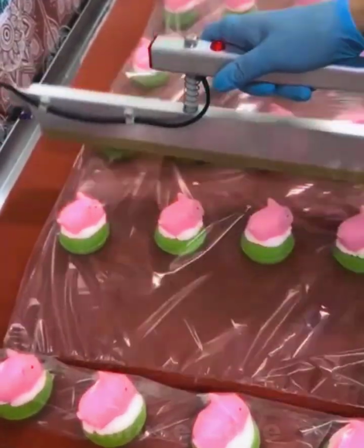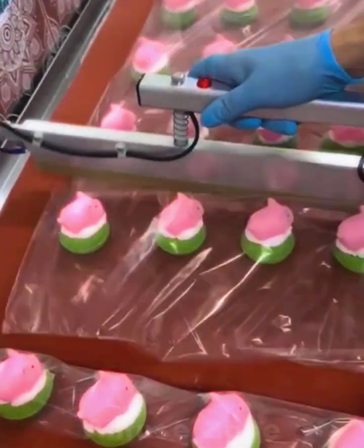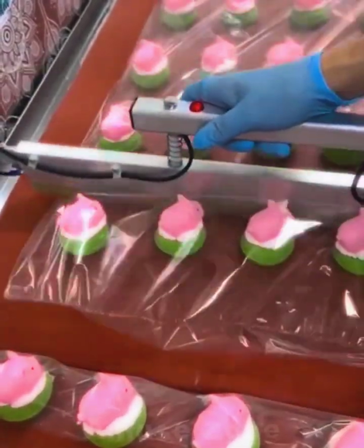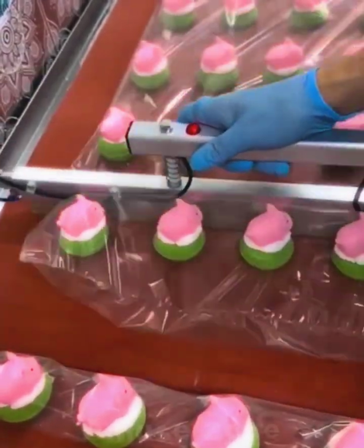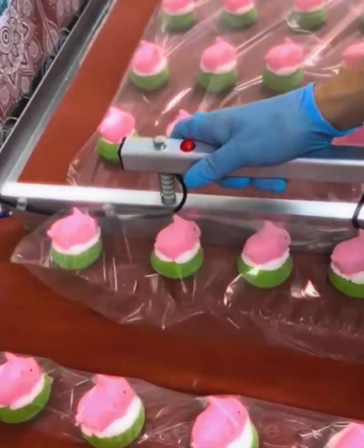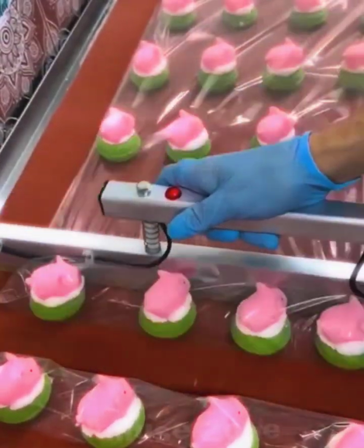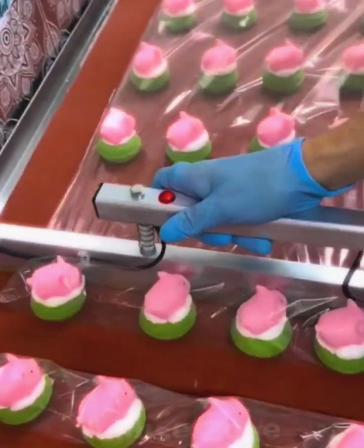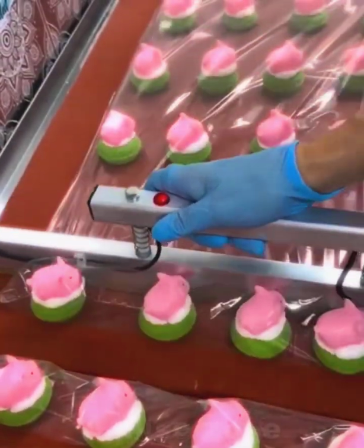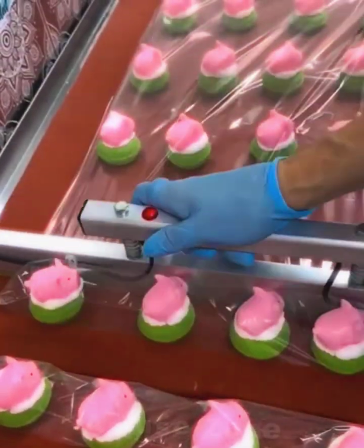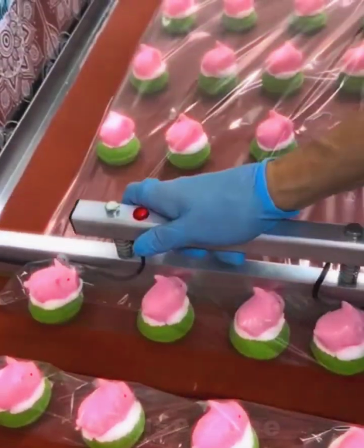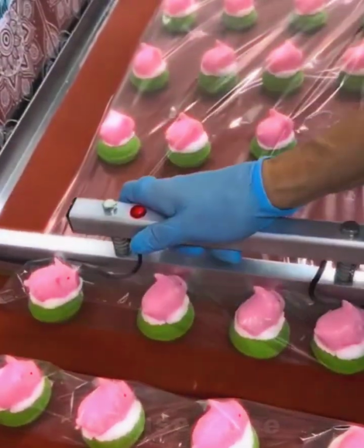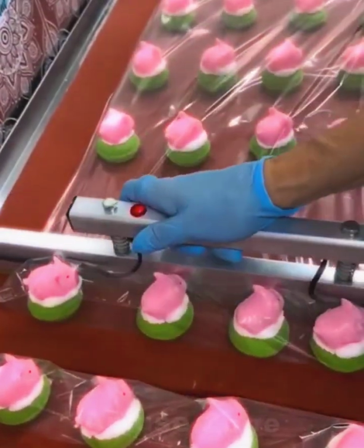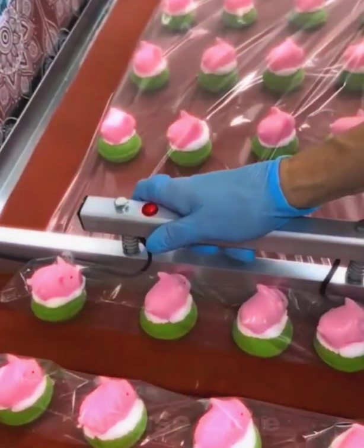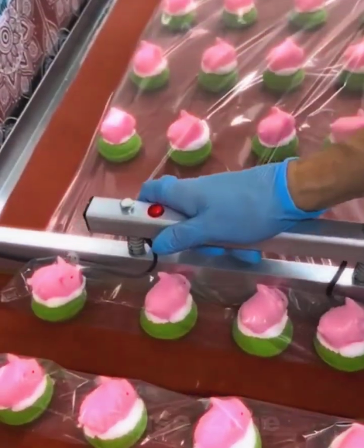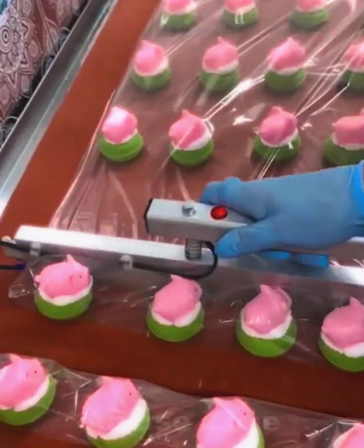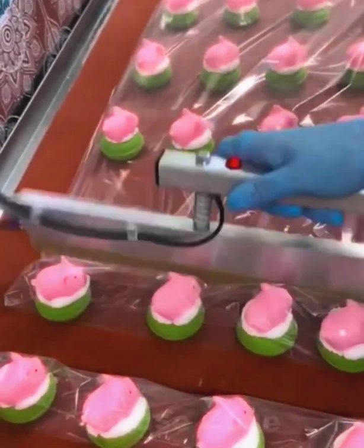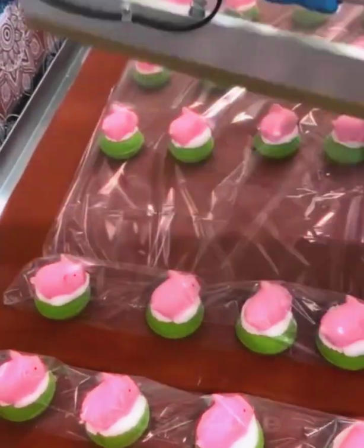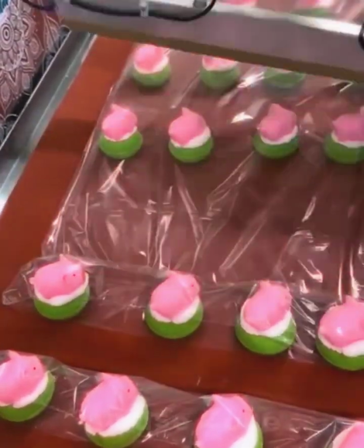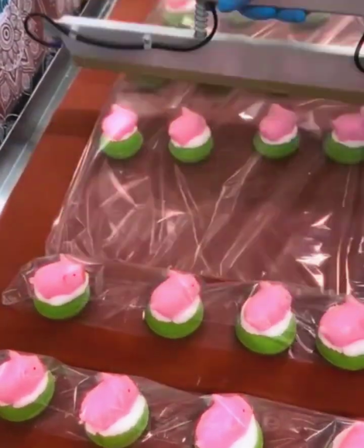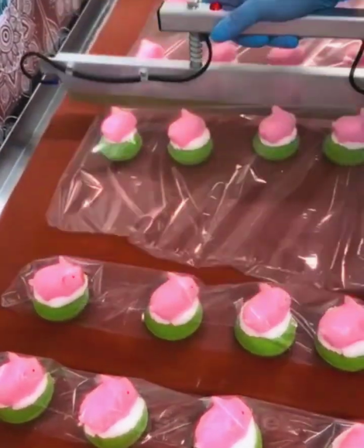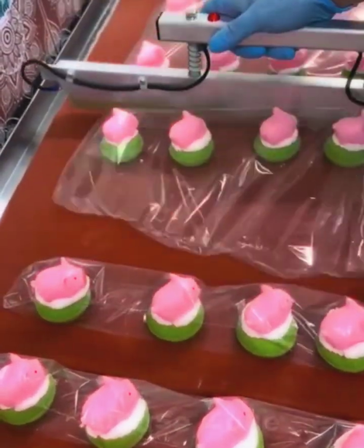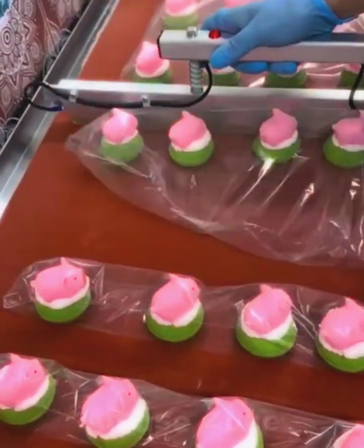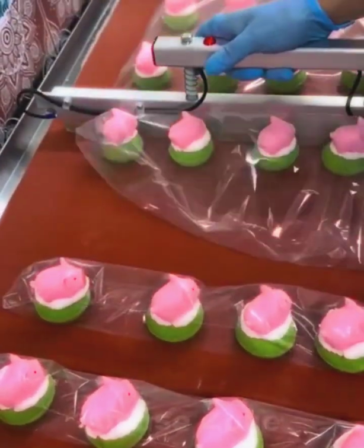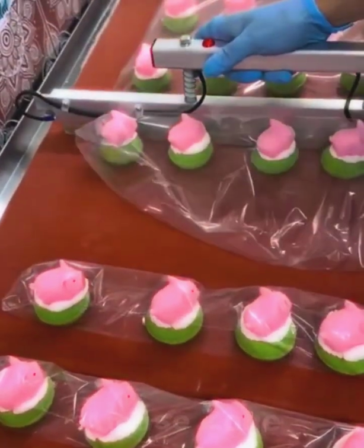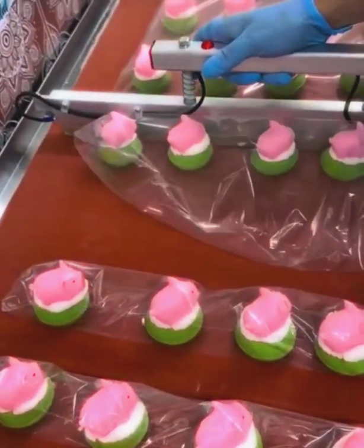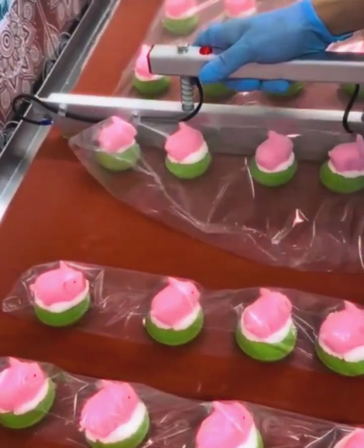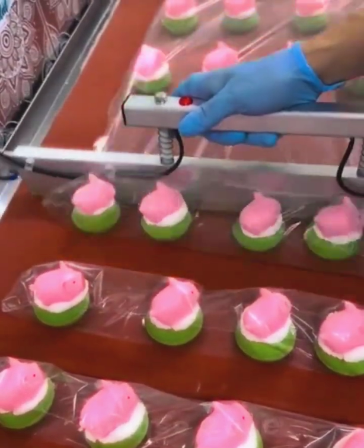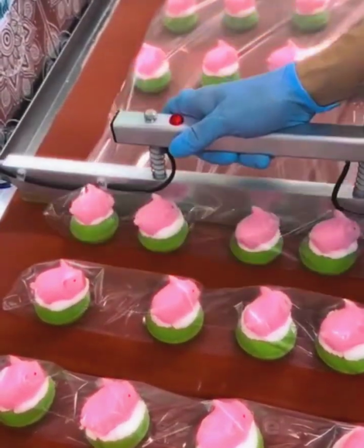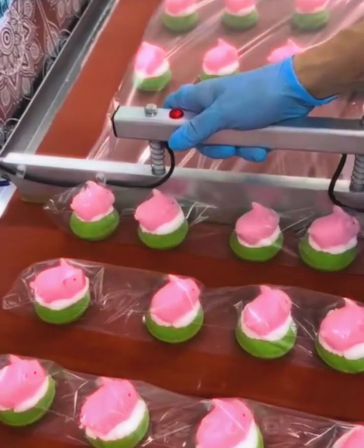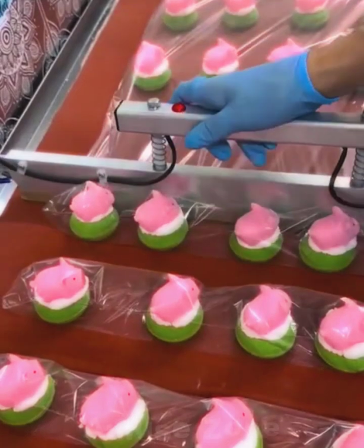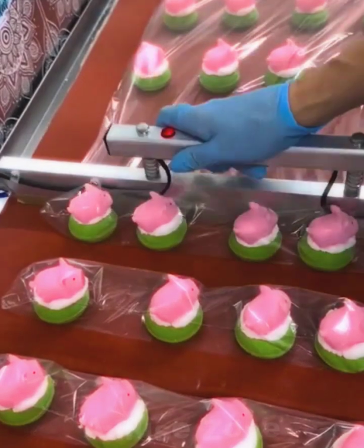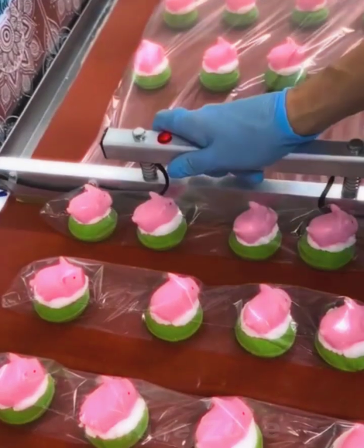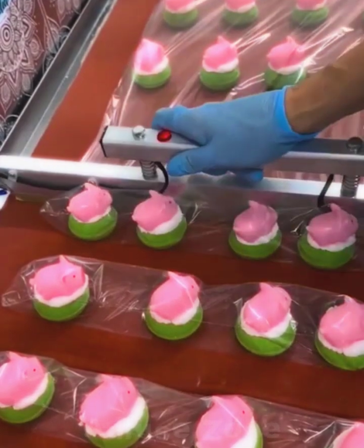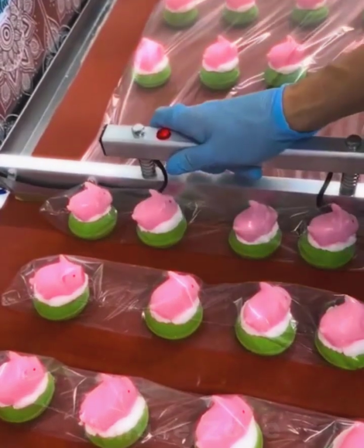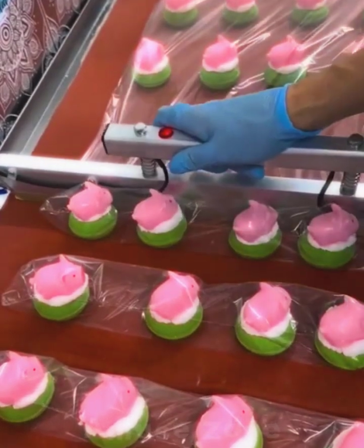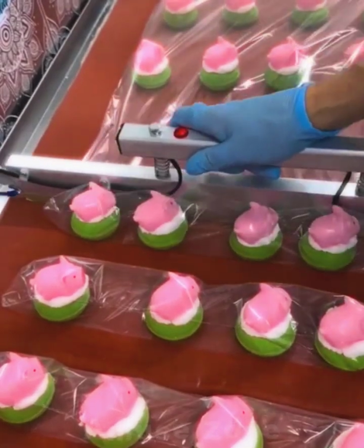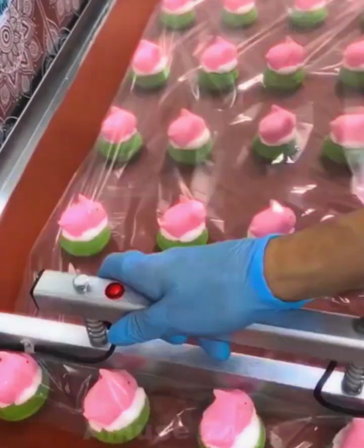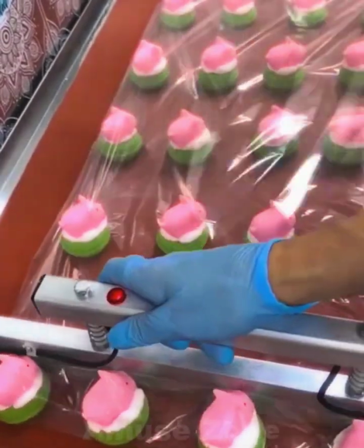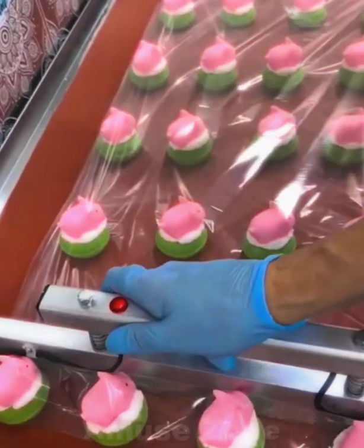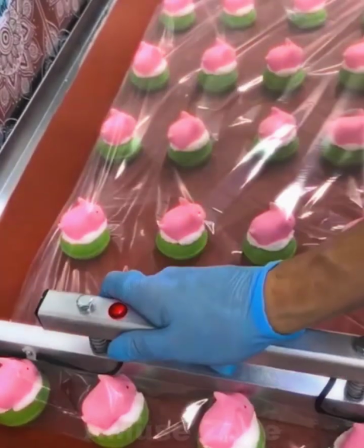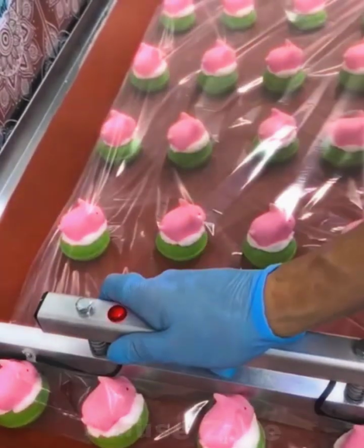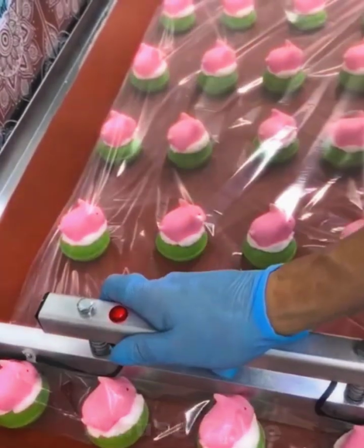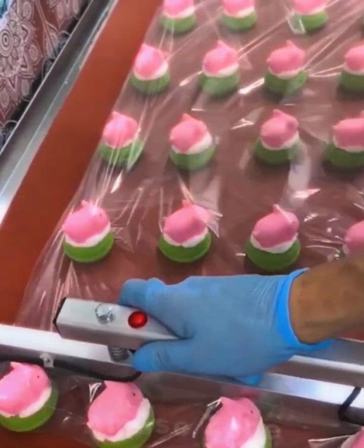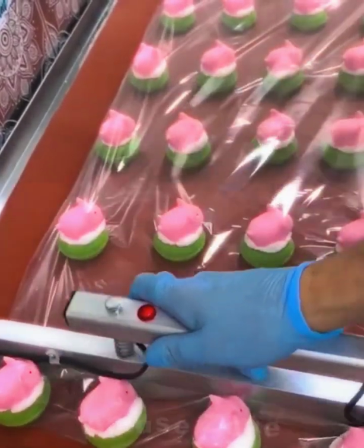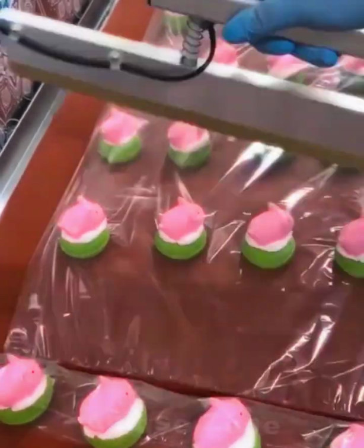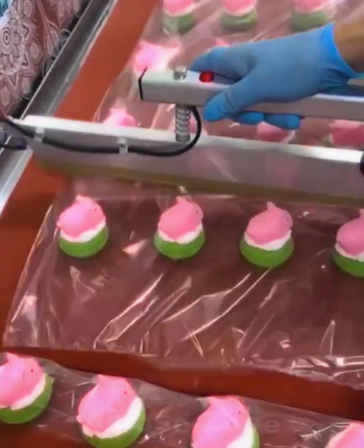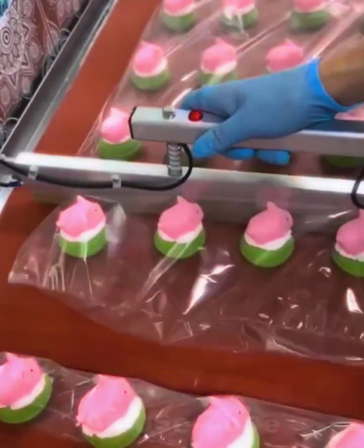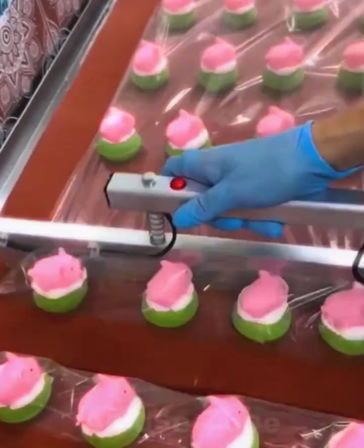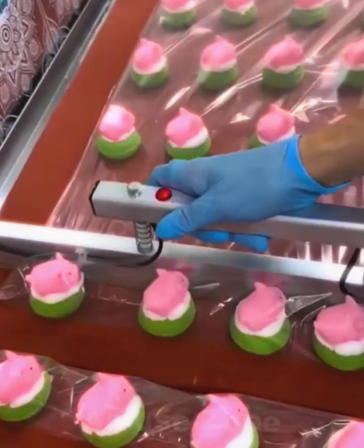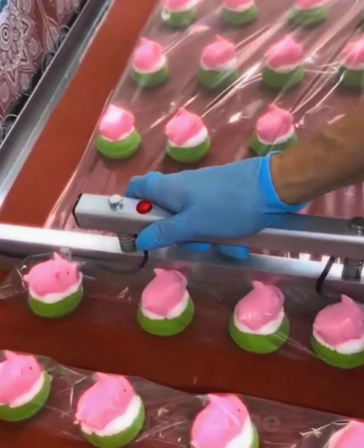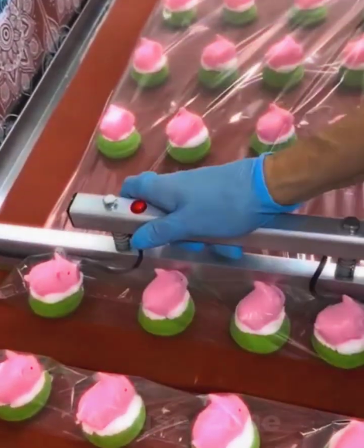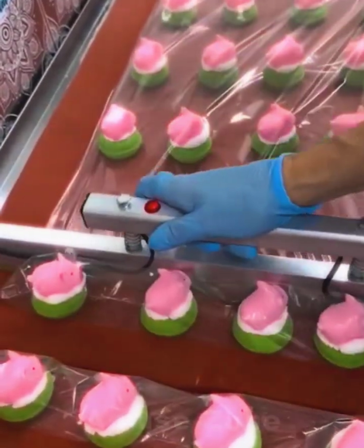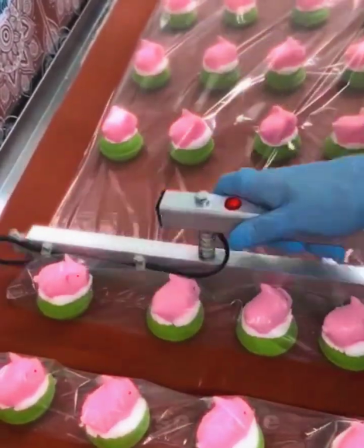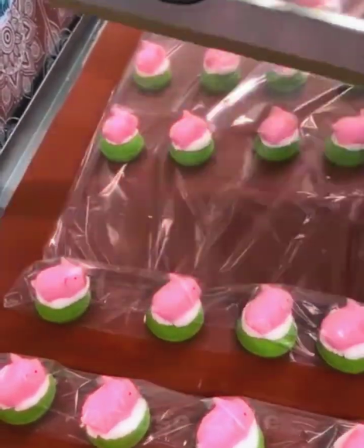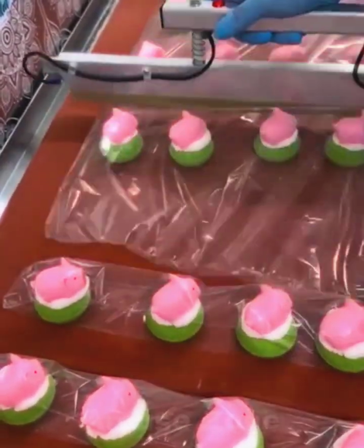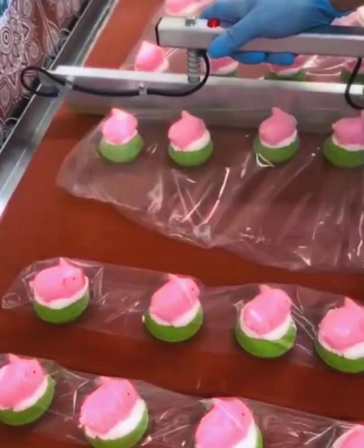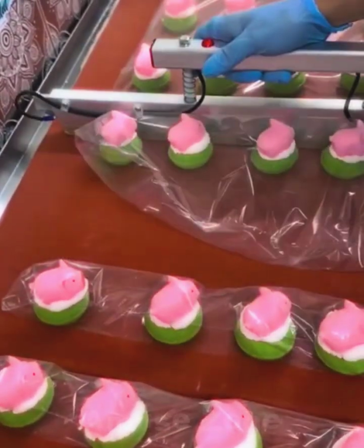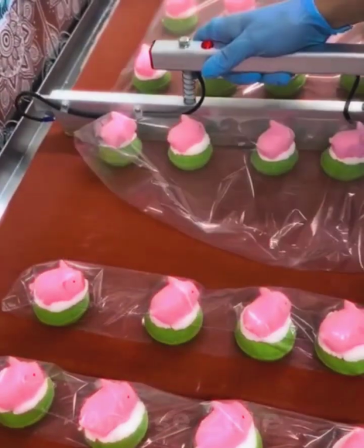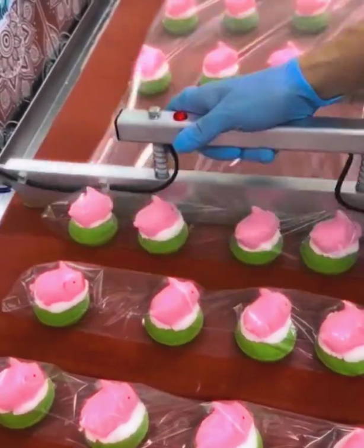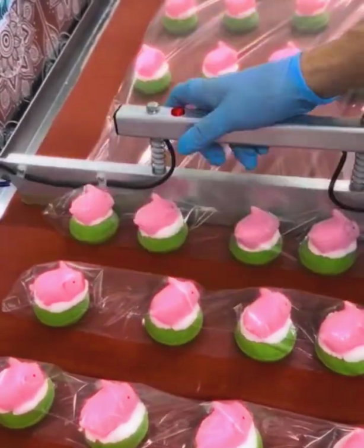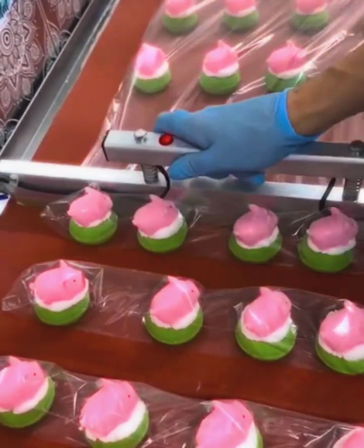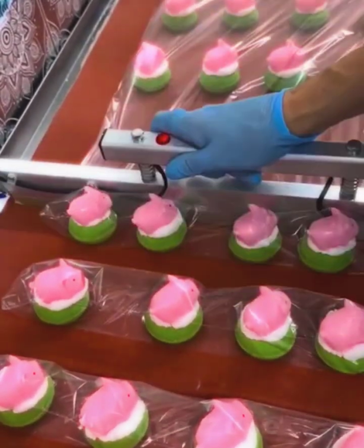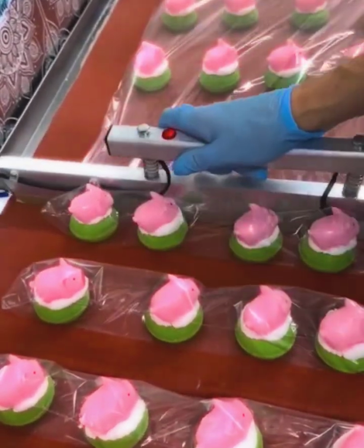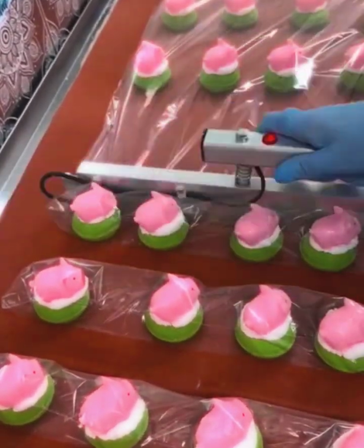In the confectionery, each cake is packed in a special food wrap to preserve its useful properties and not lose its presentation before sale.